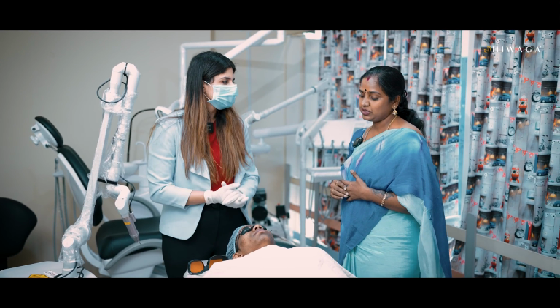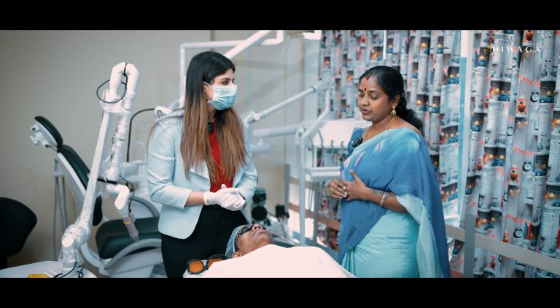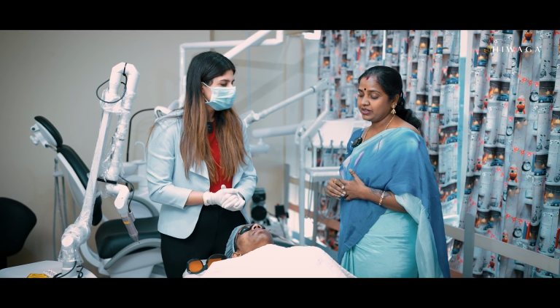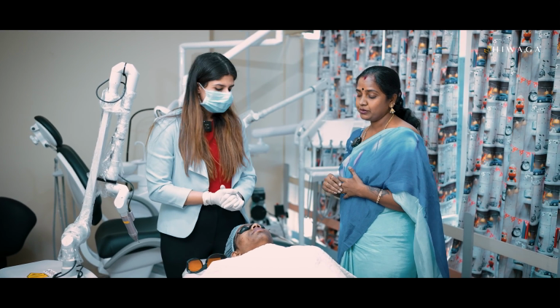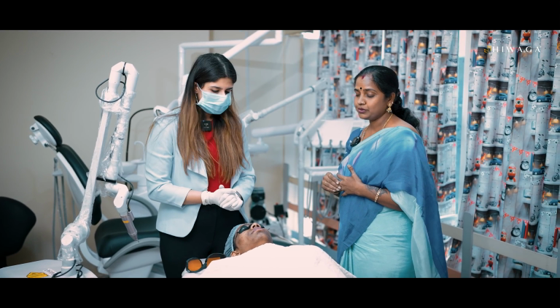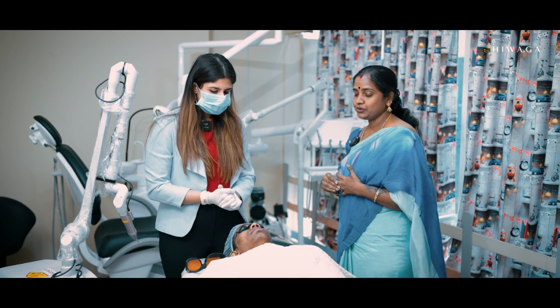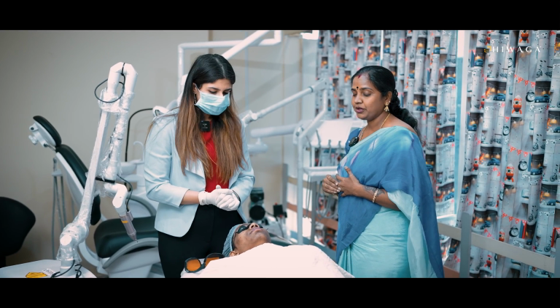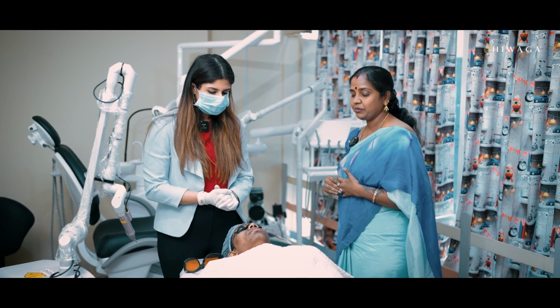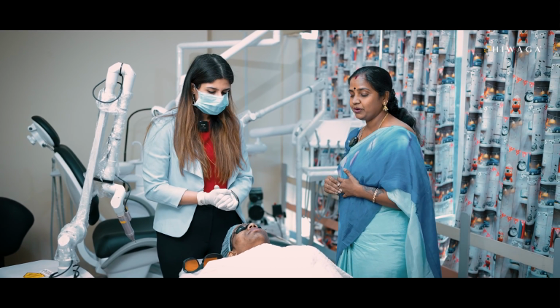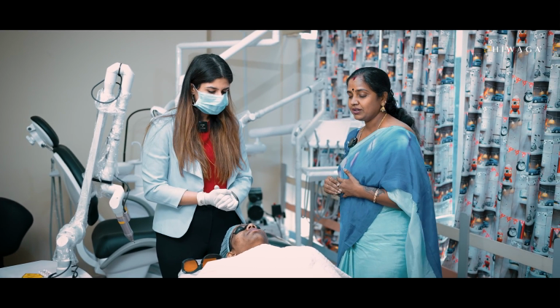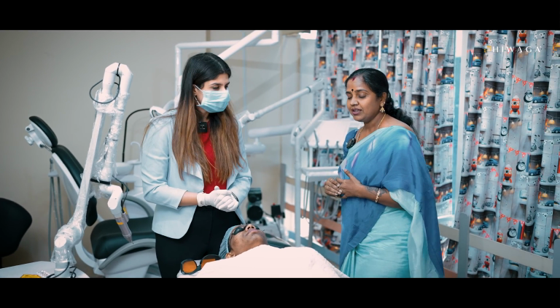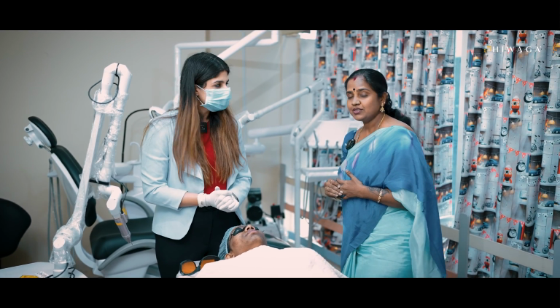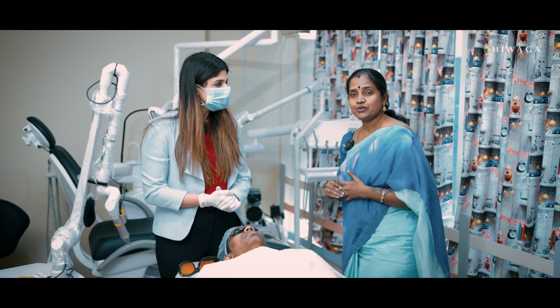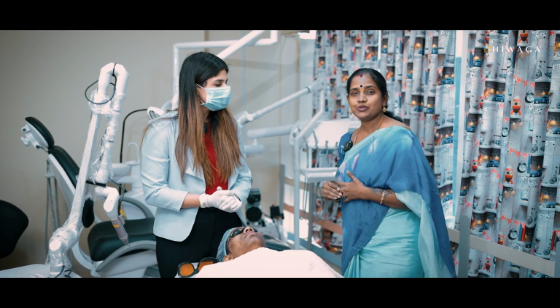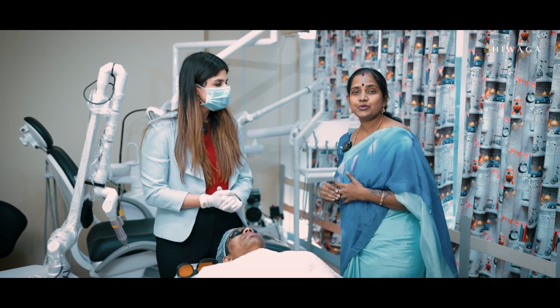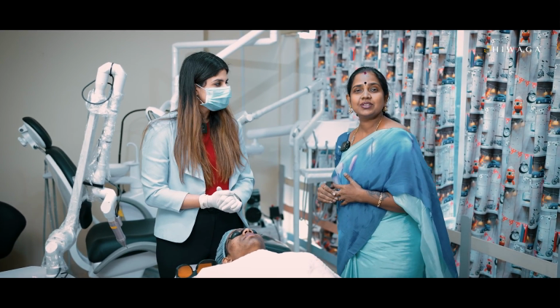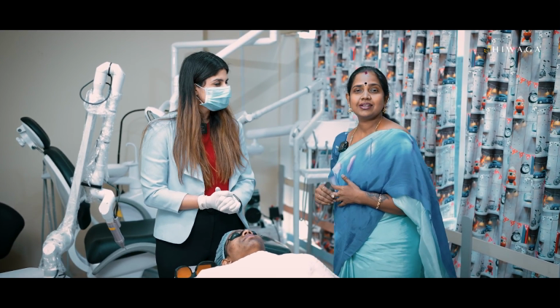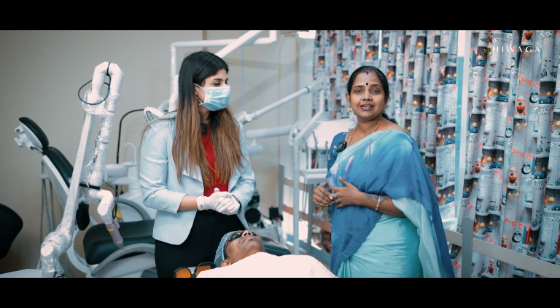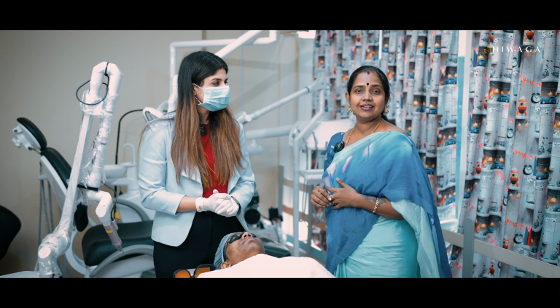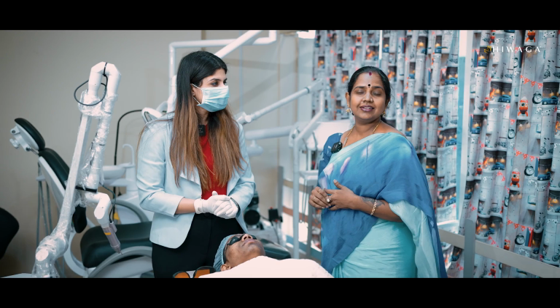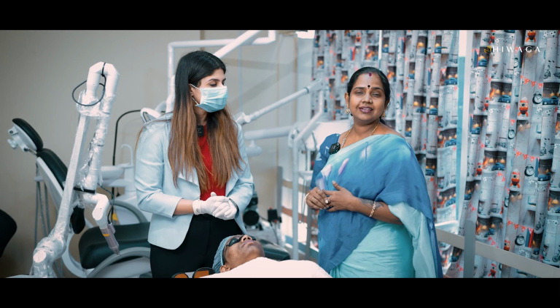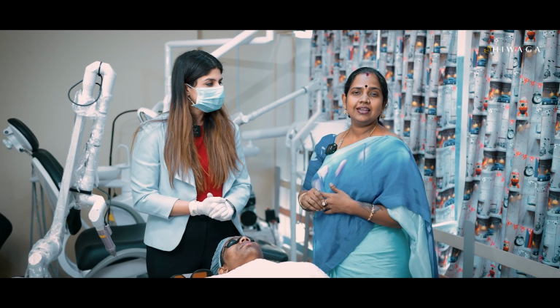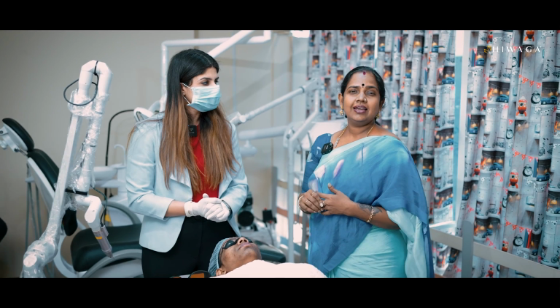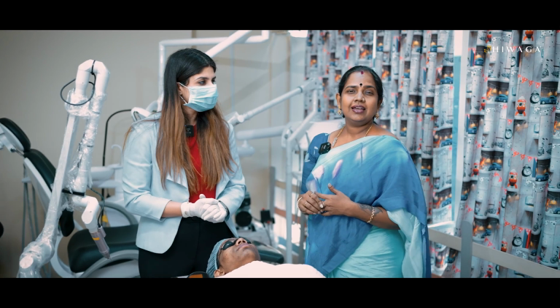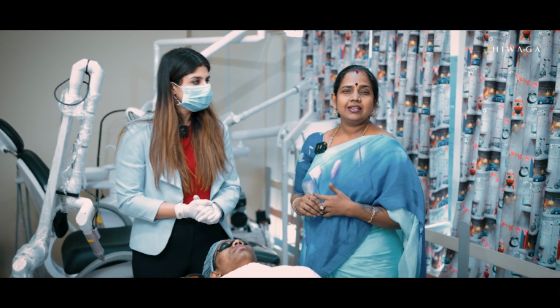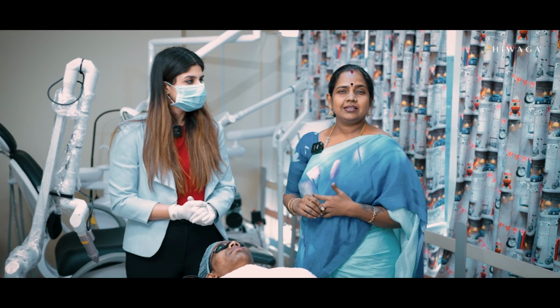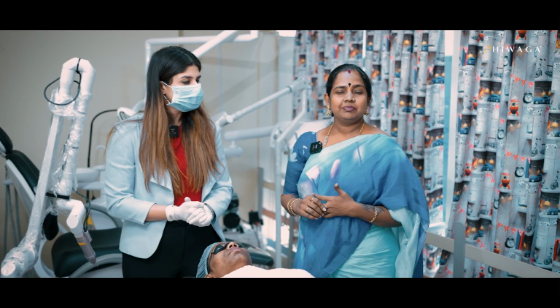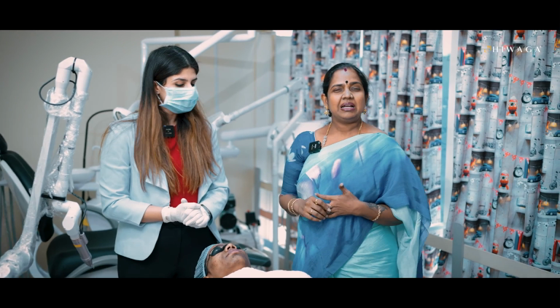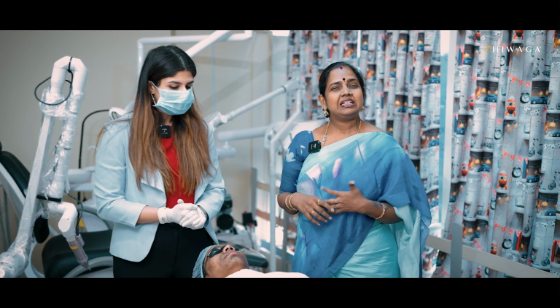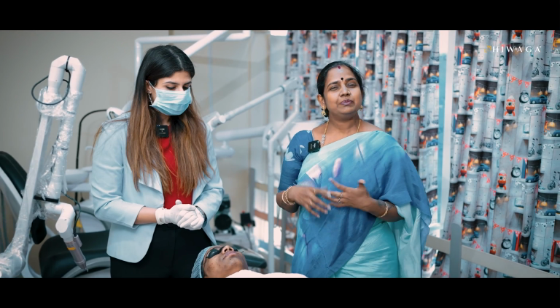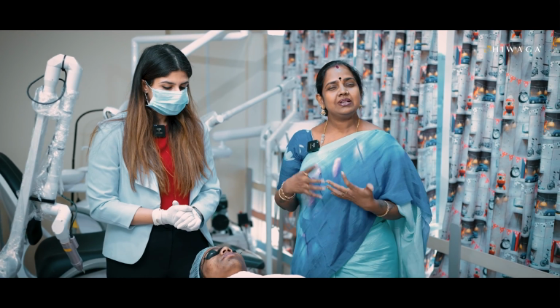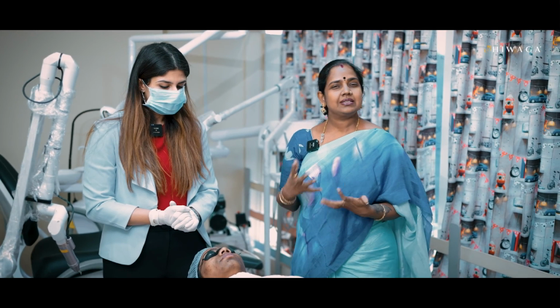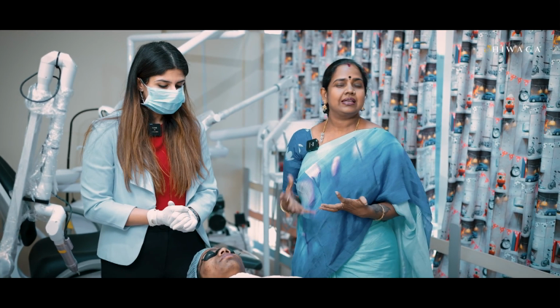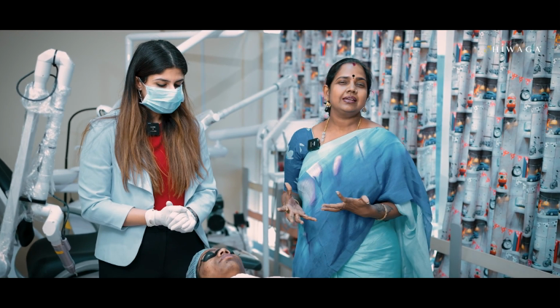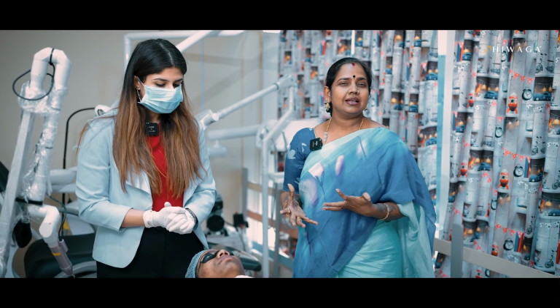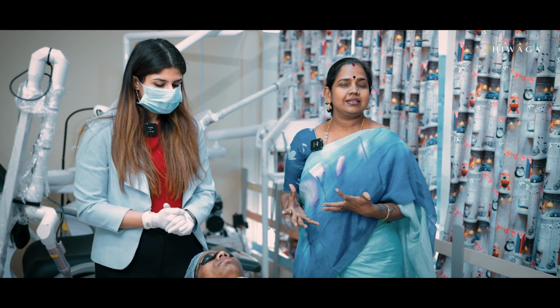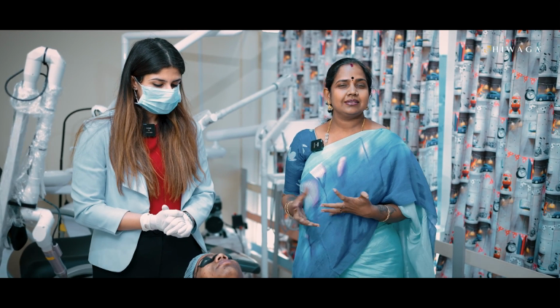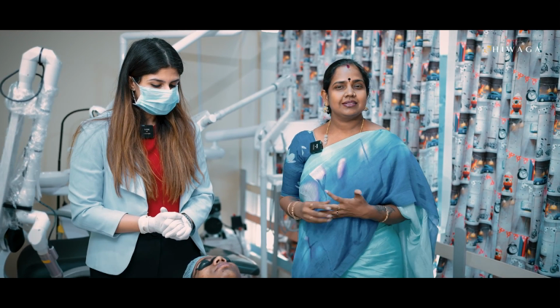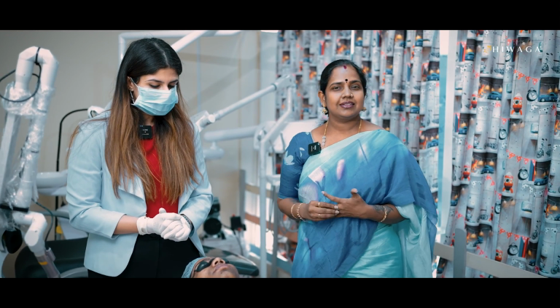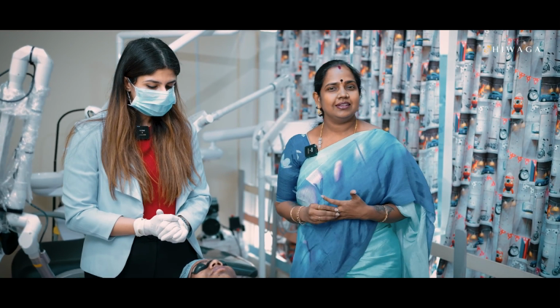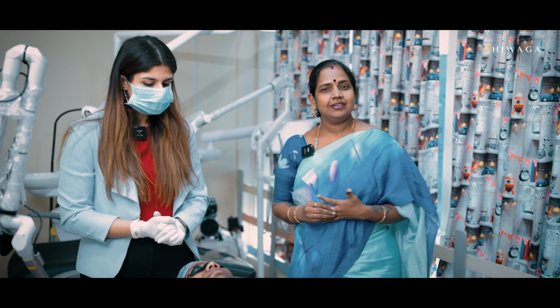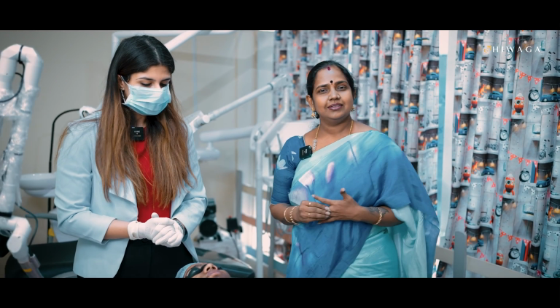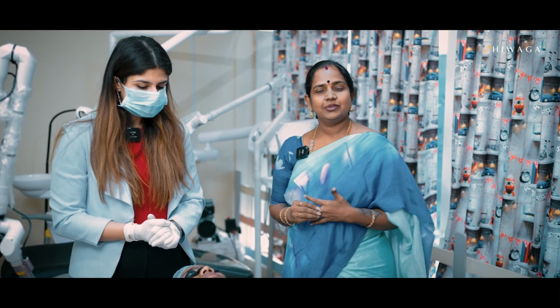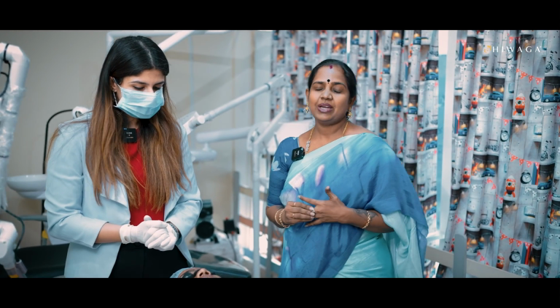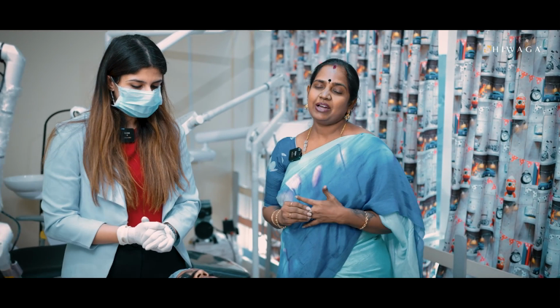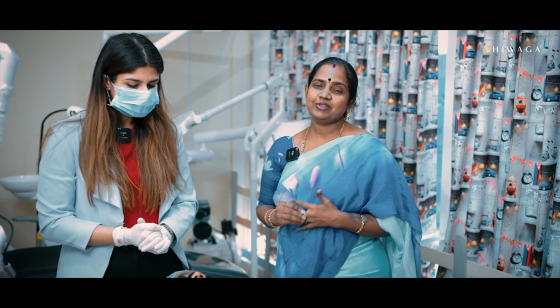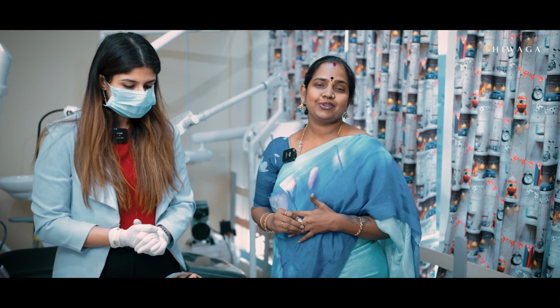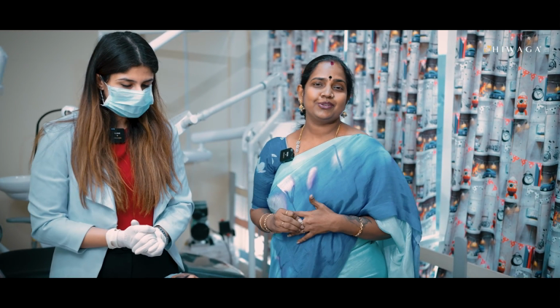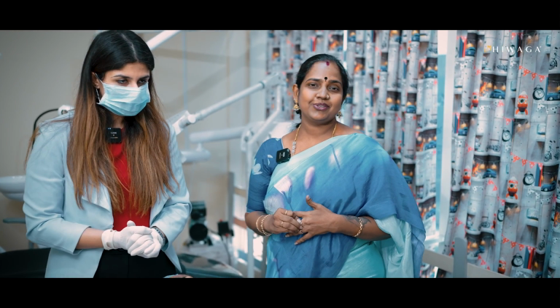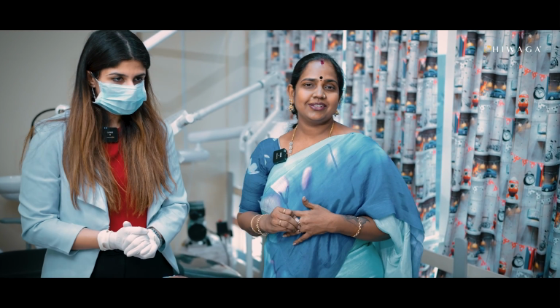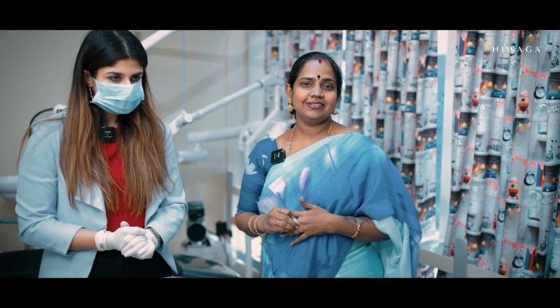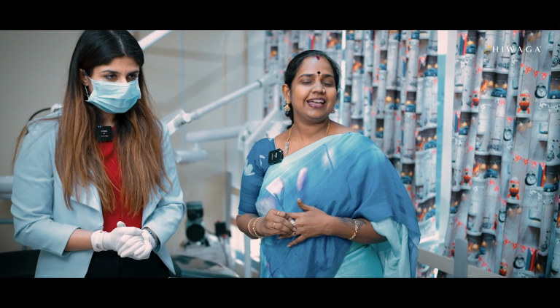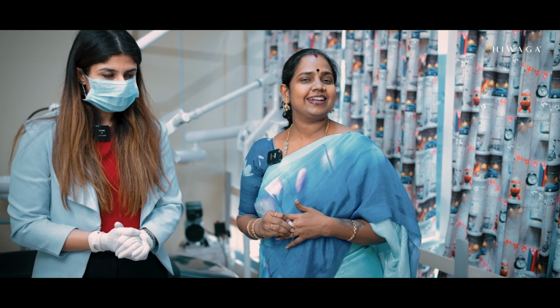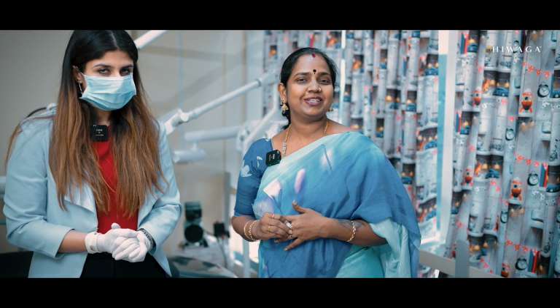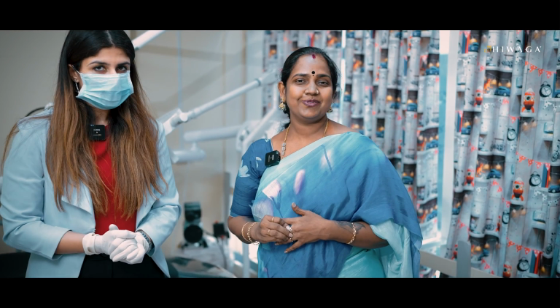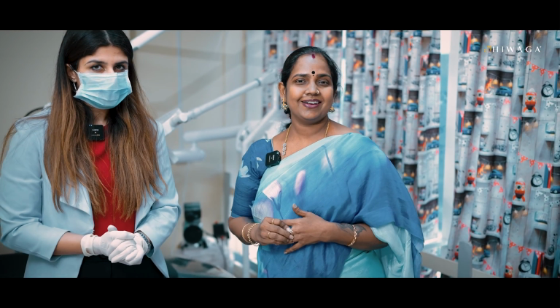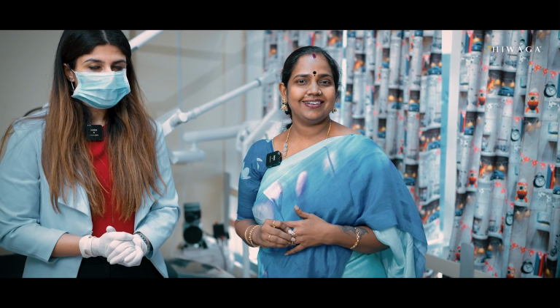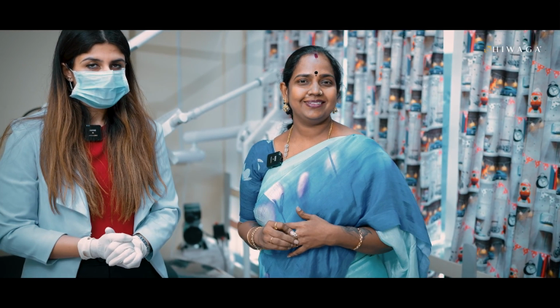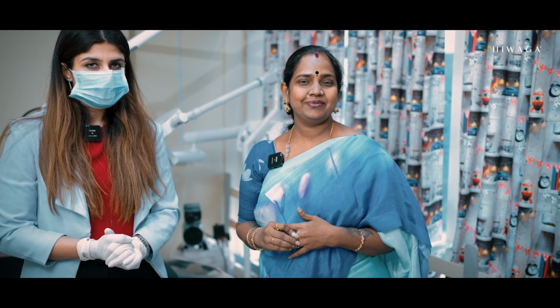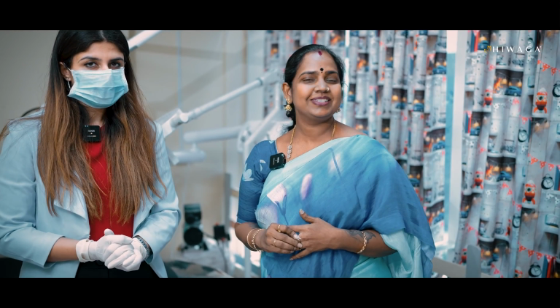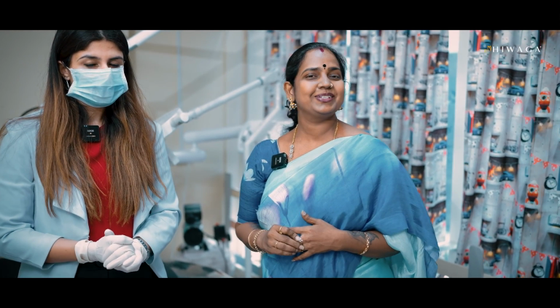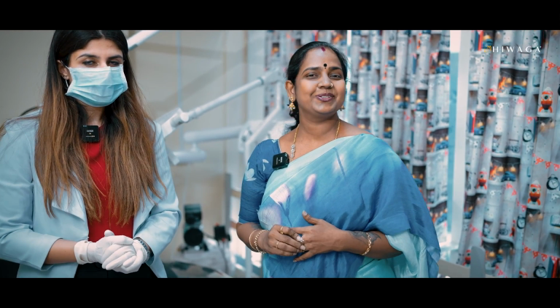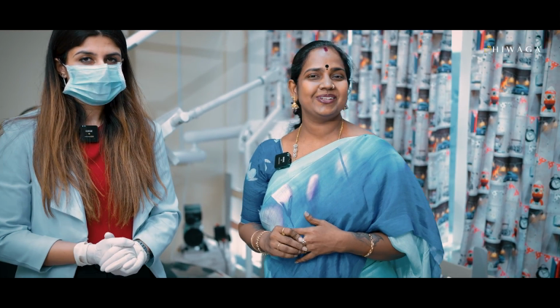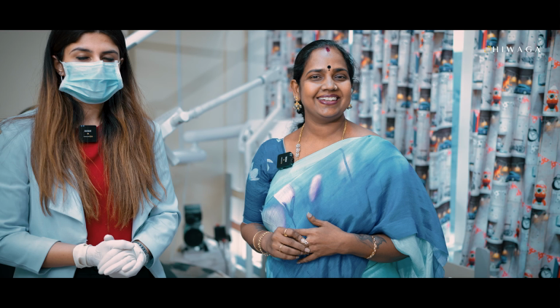That's very good to know about. Multiple skin concerns — we have a solution at Hivaga. Visit today.